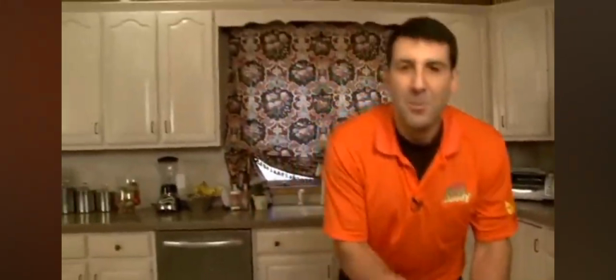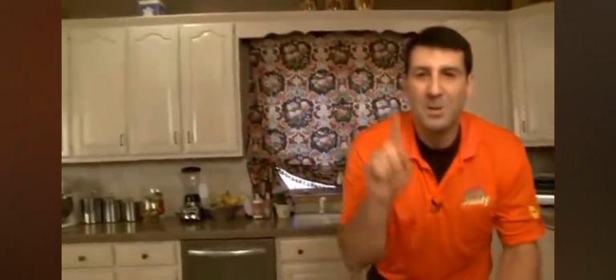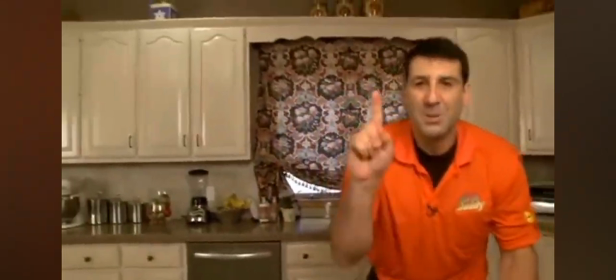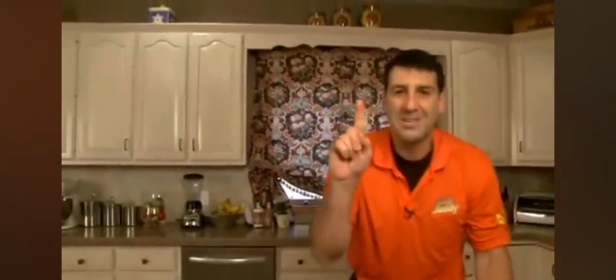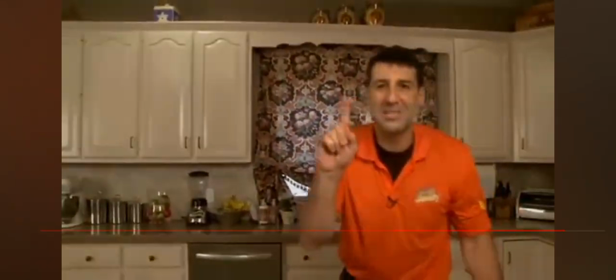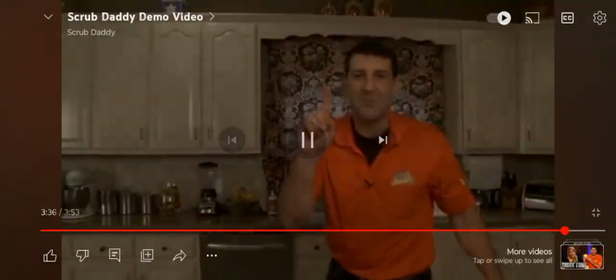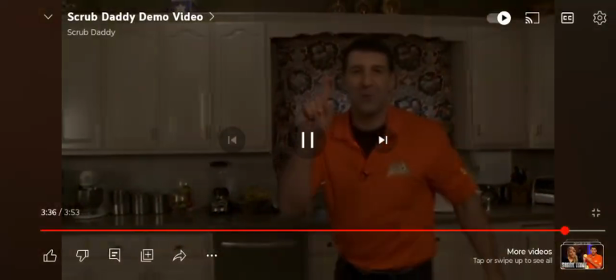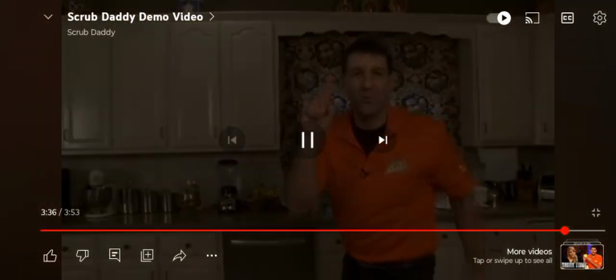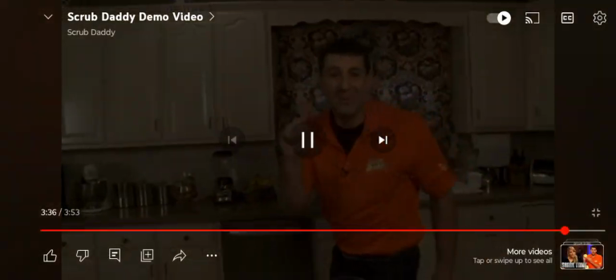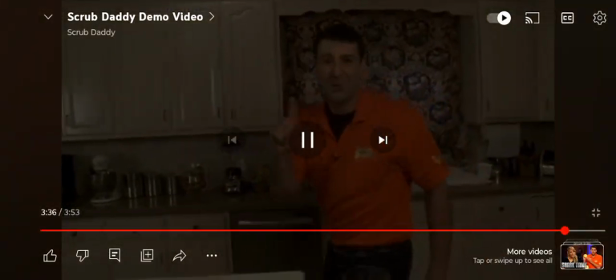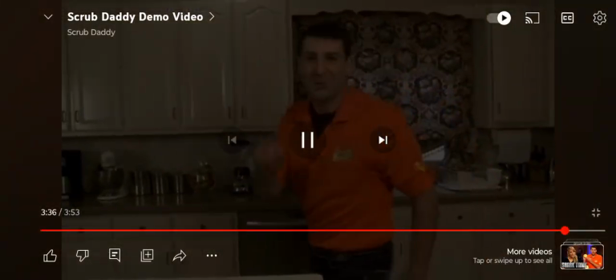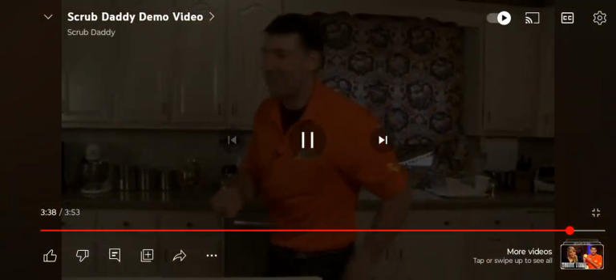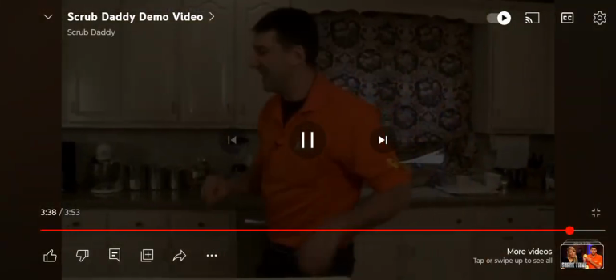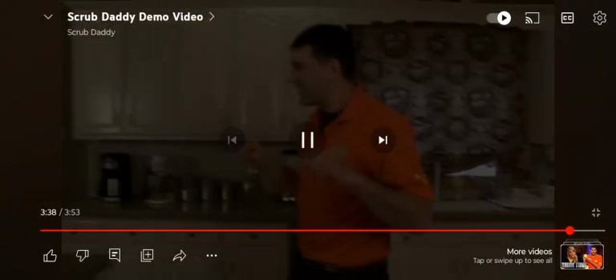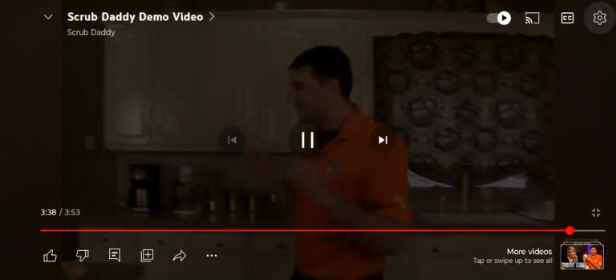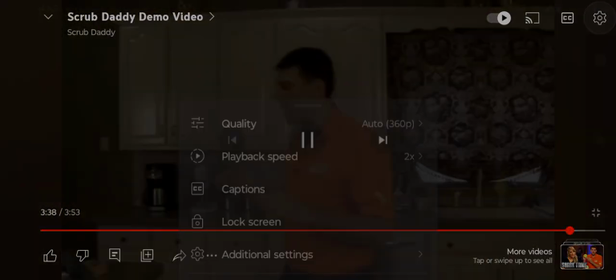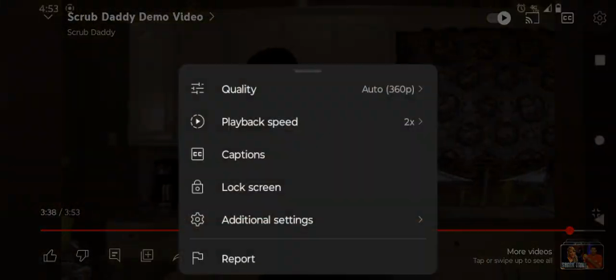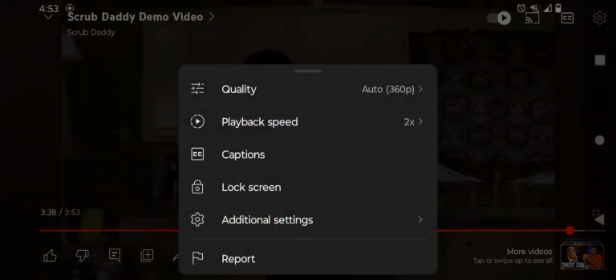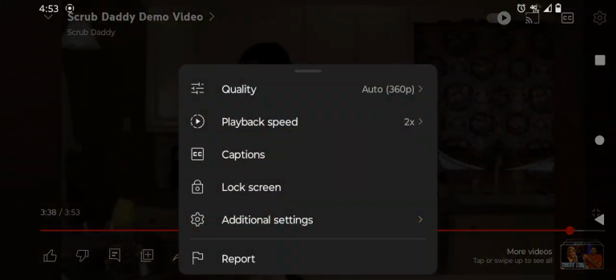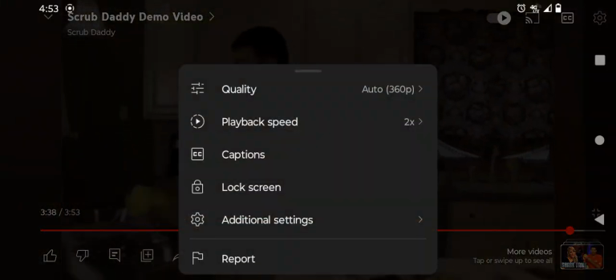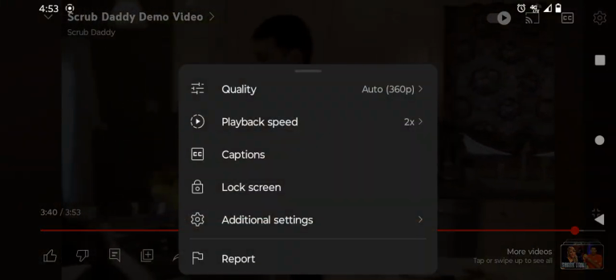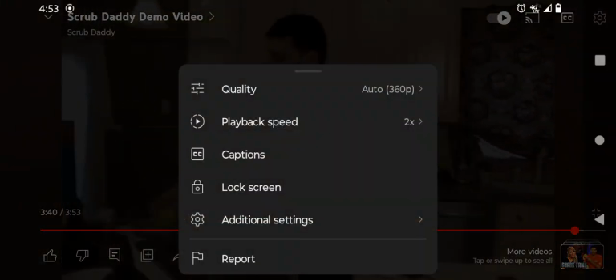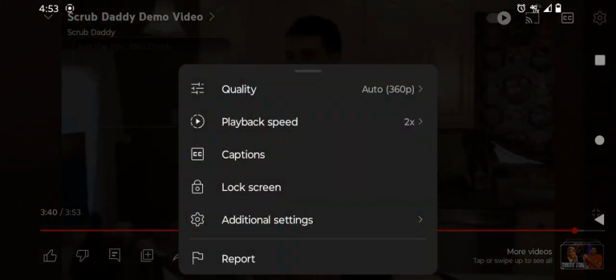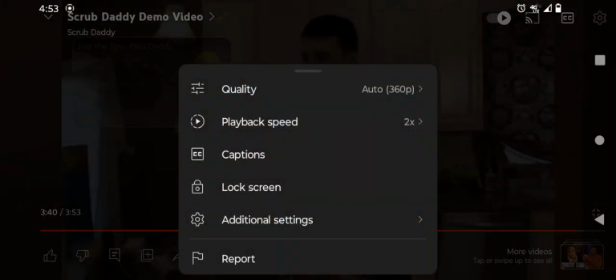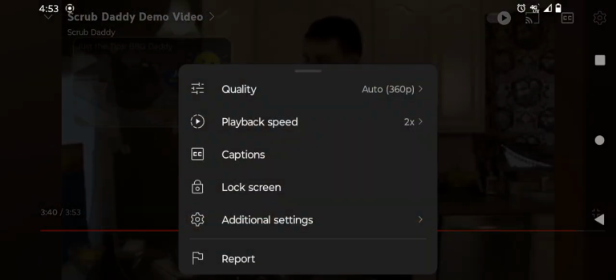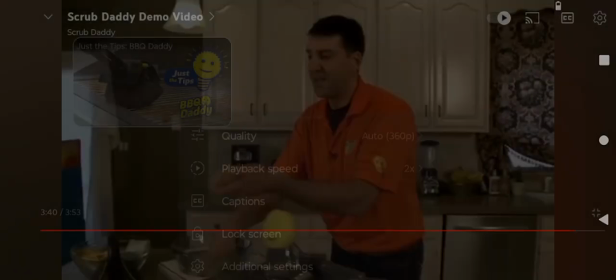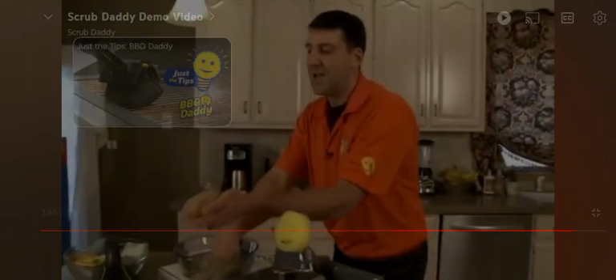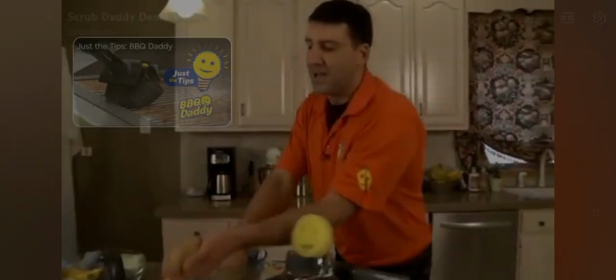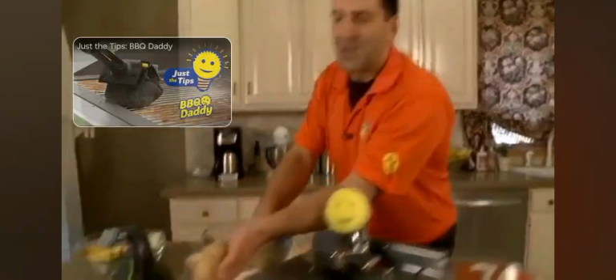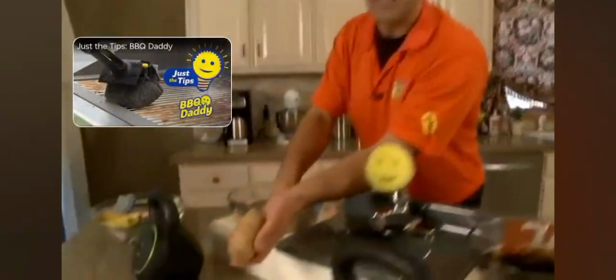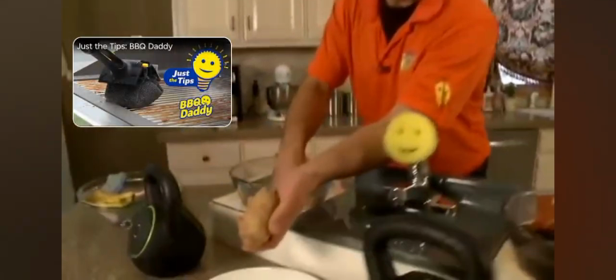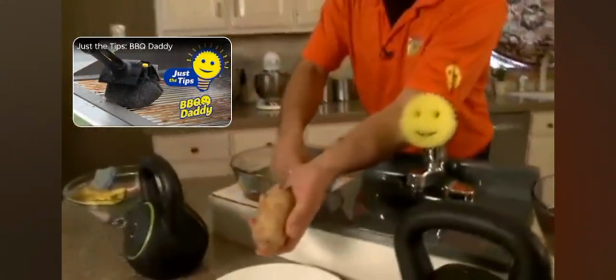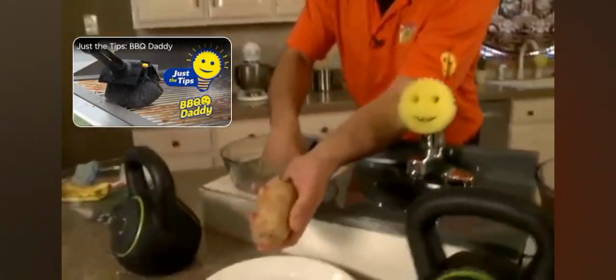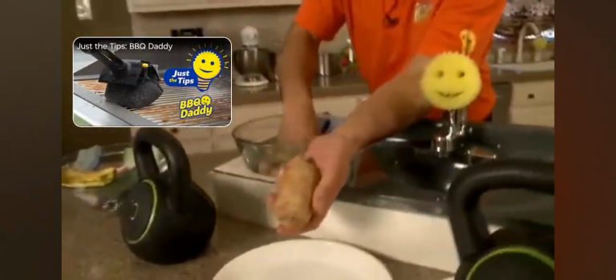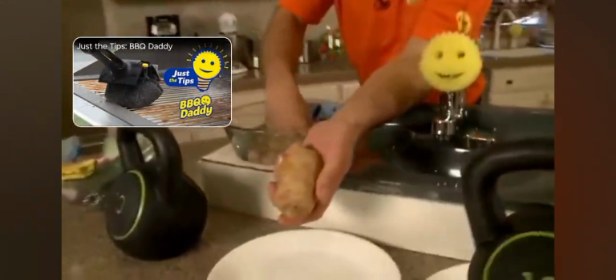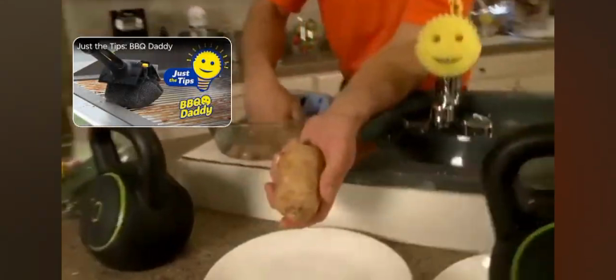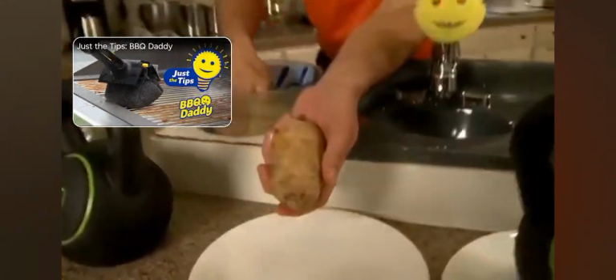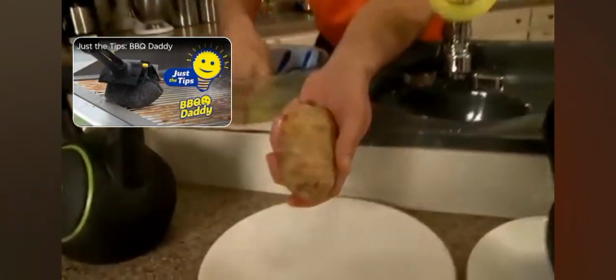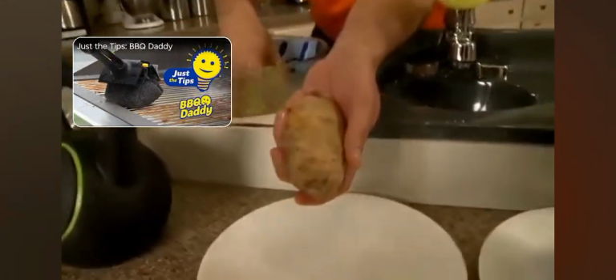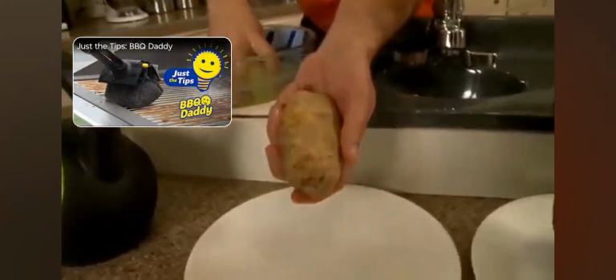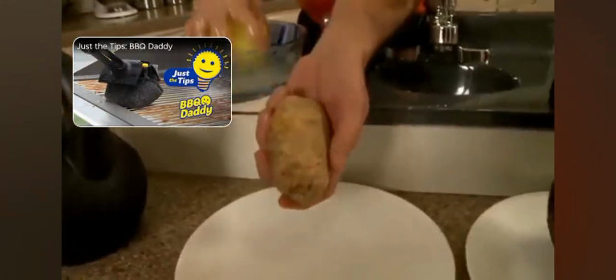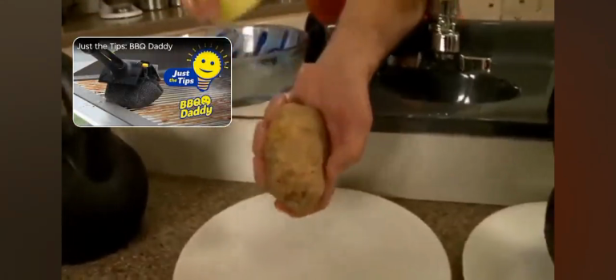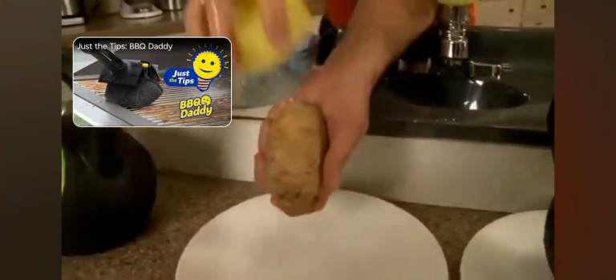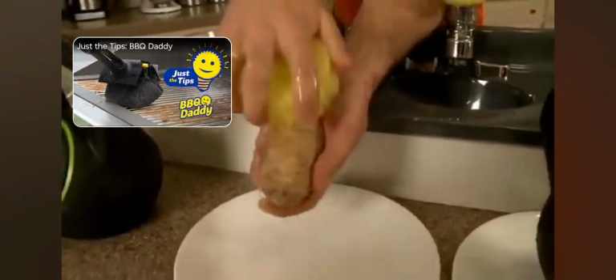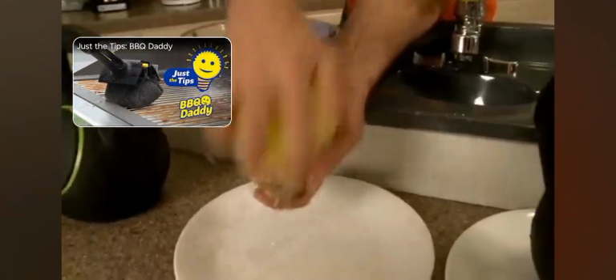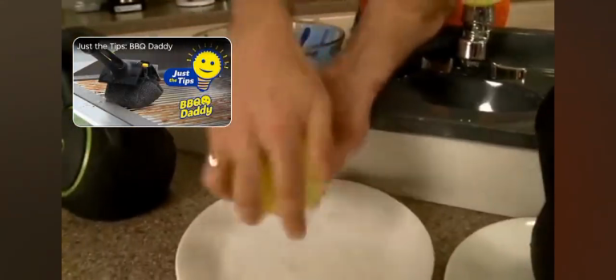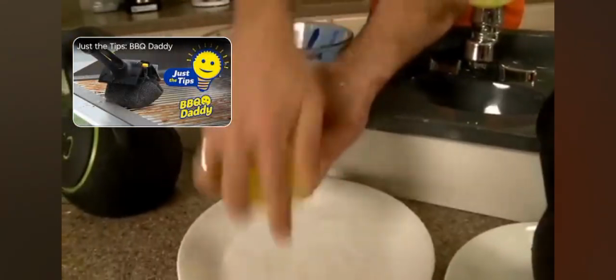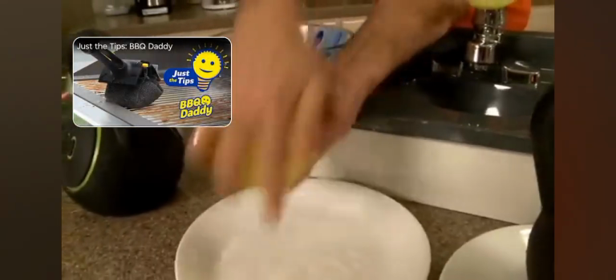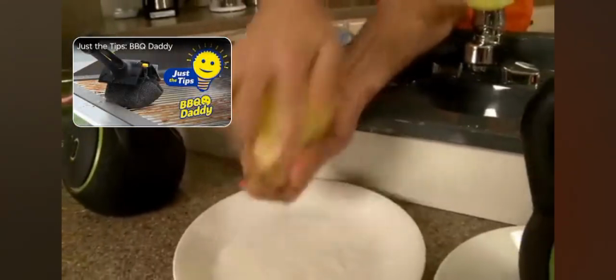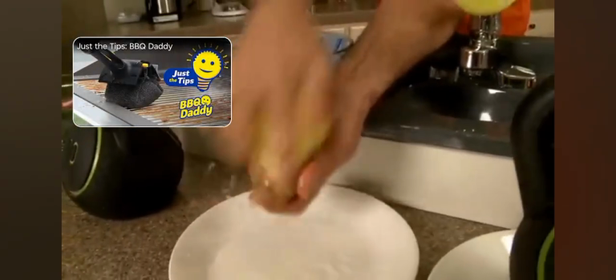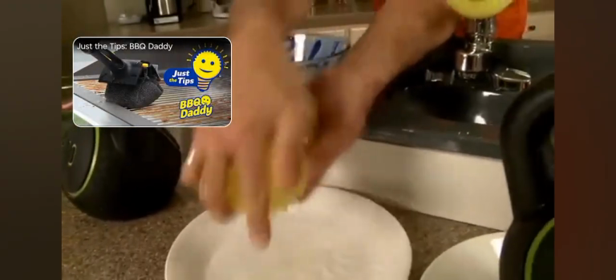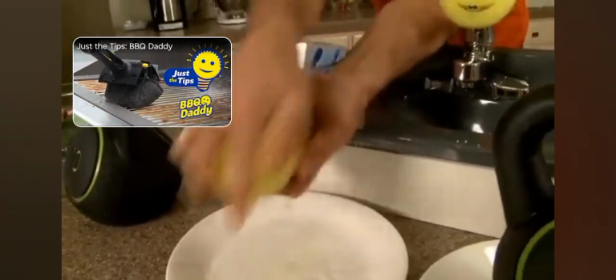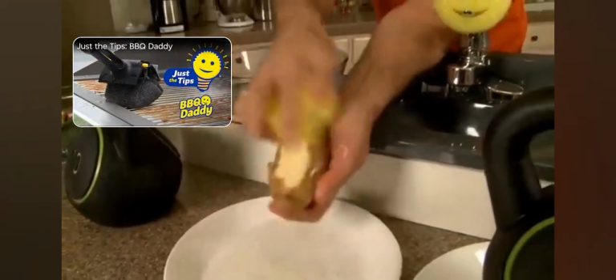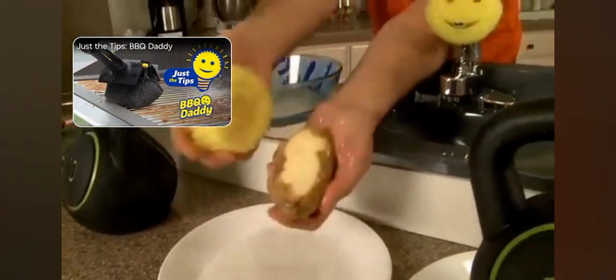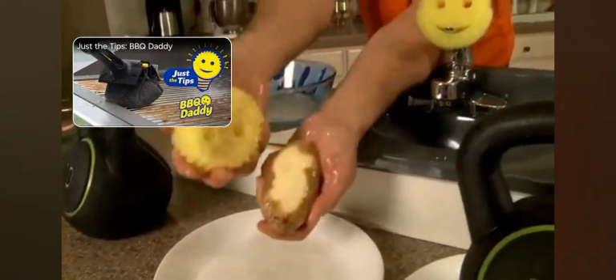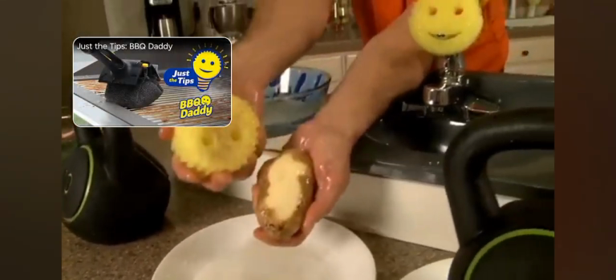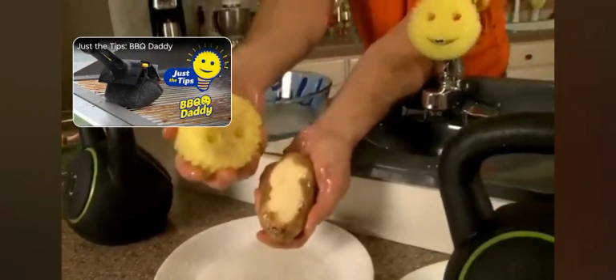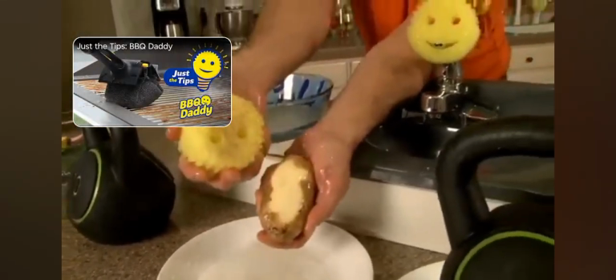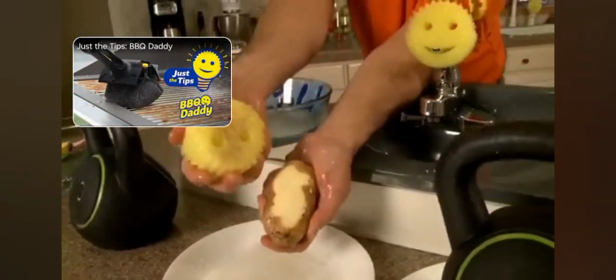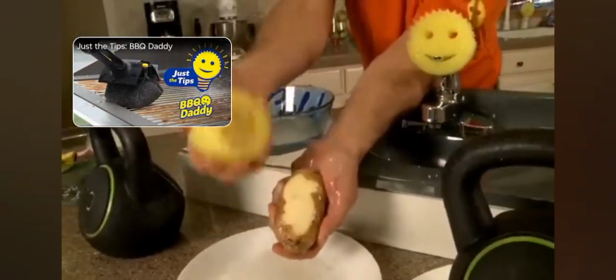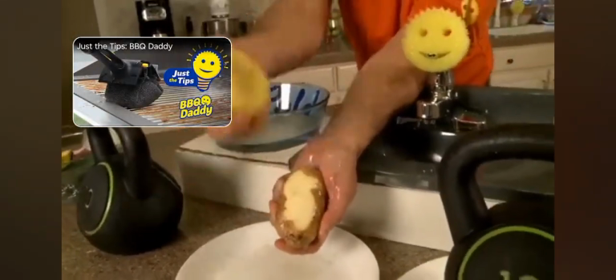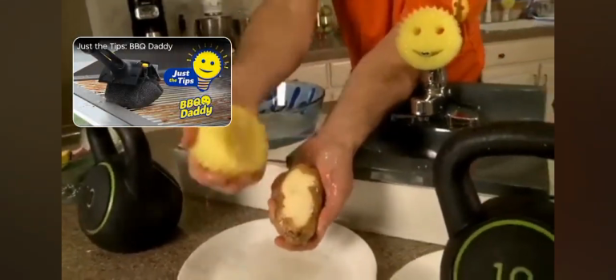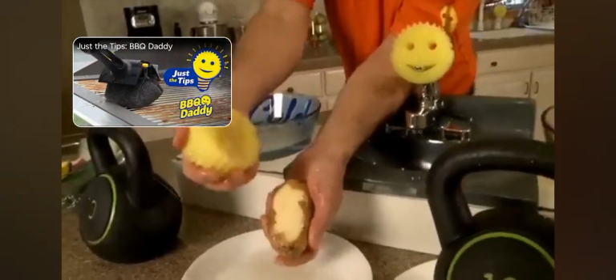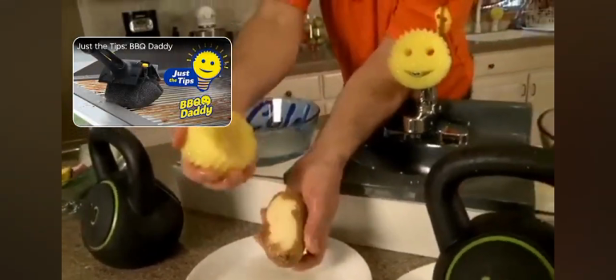If you want to see something really cool — Scrub Daddy, when put in cold water, can actually peel a potato. Here's a big potato, and it takes just a couple seconds. It removes just the skin, not the flesh.